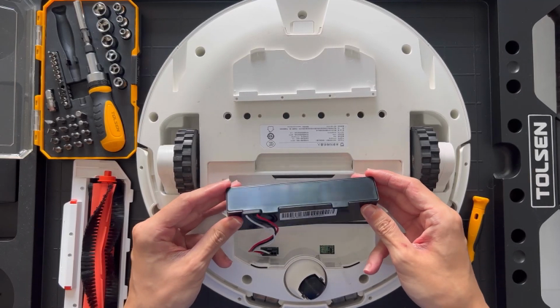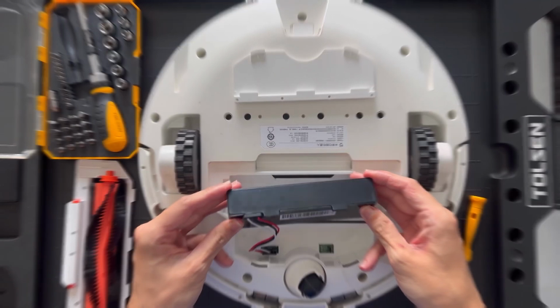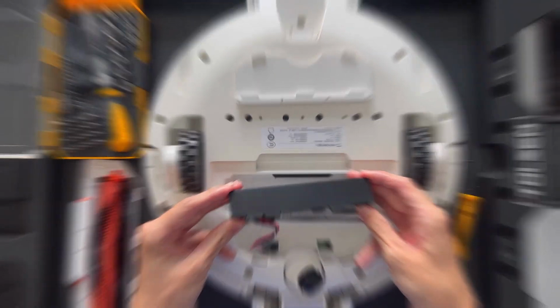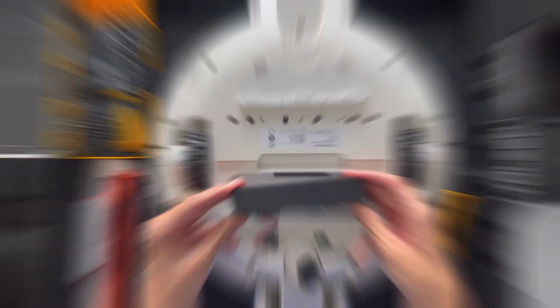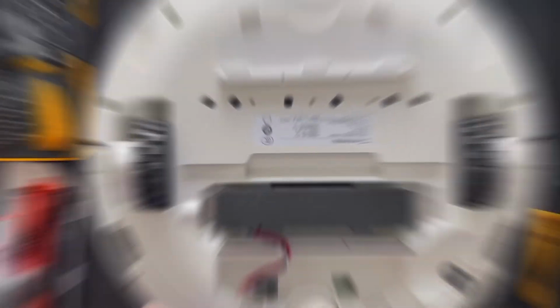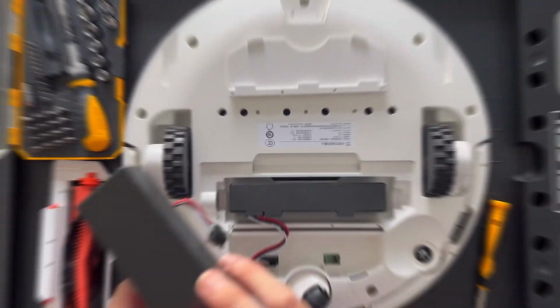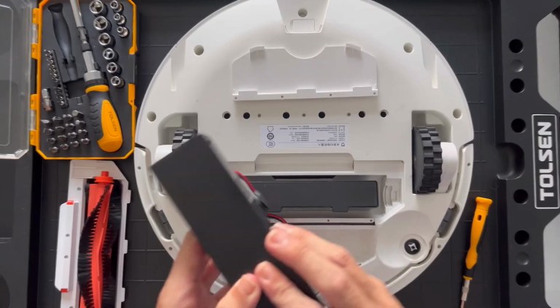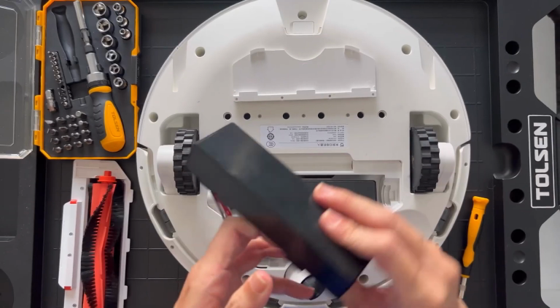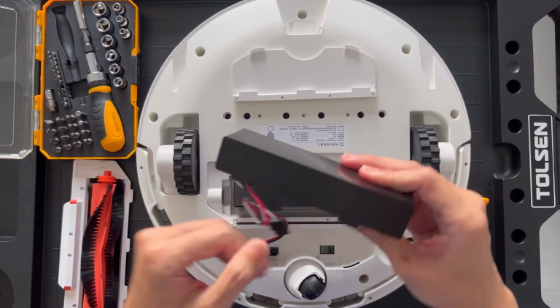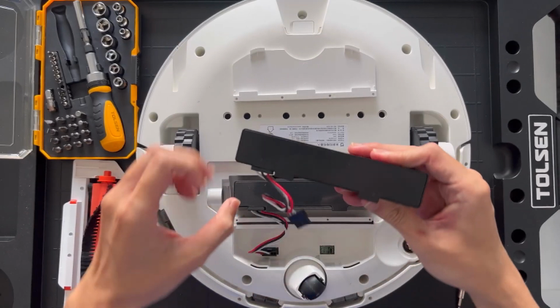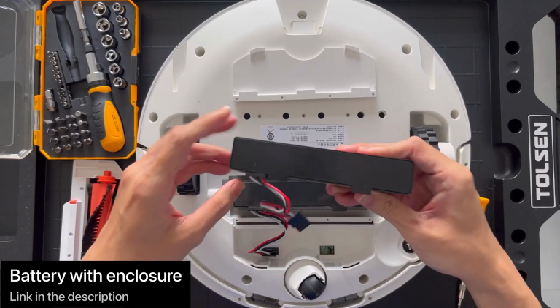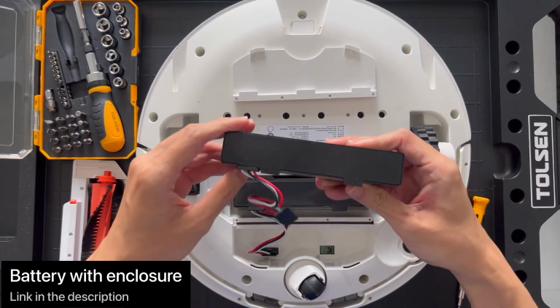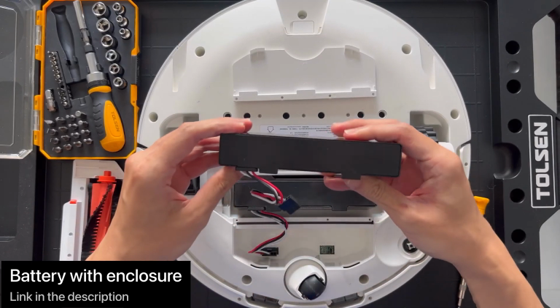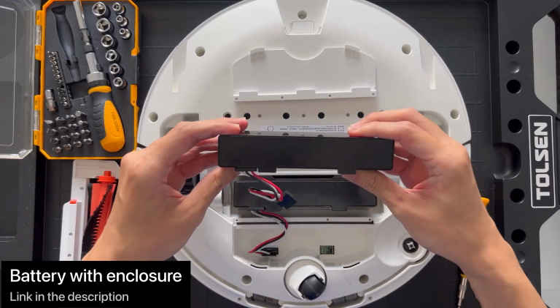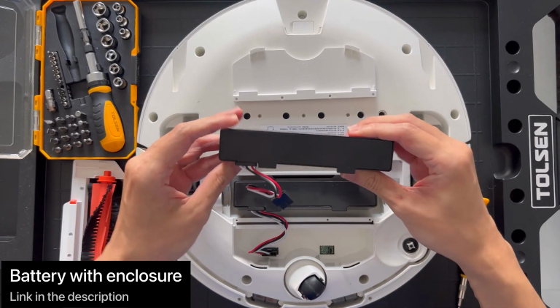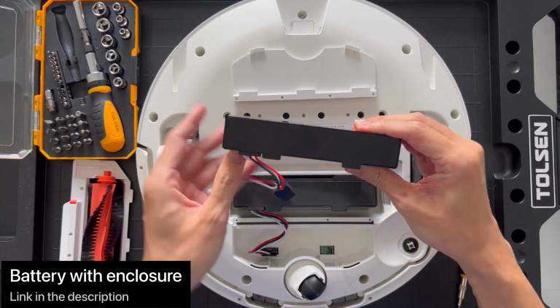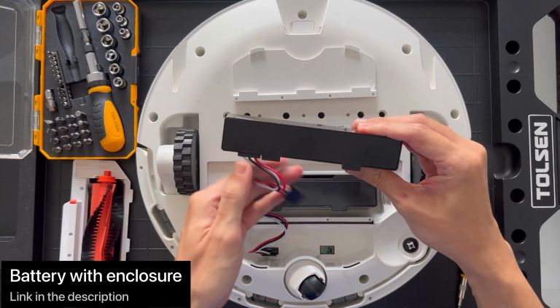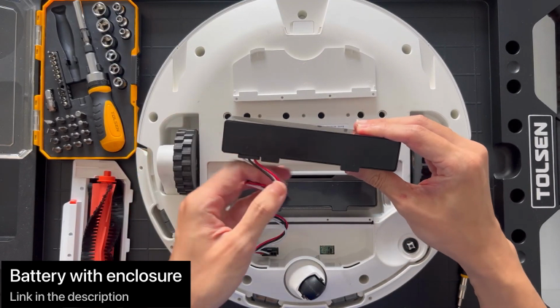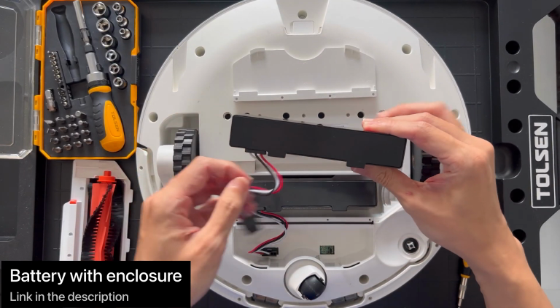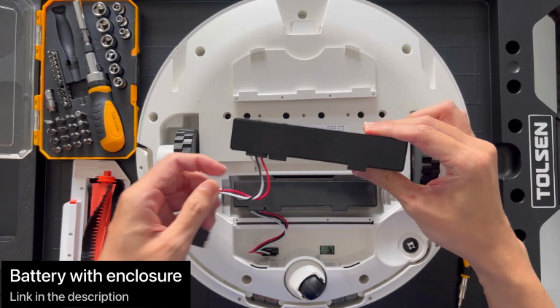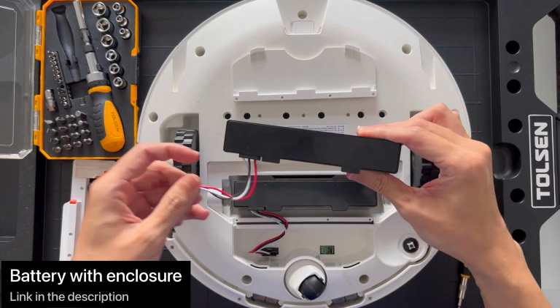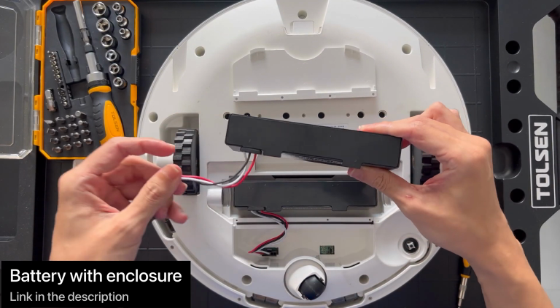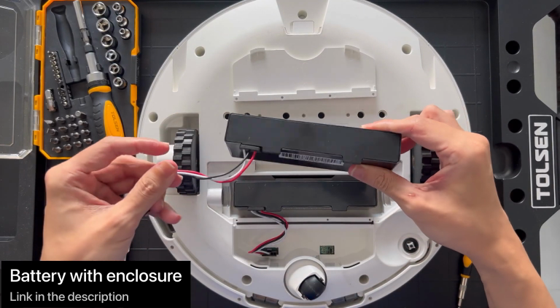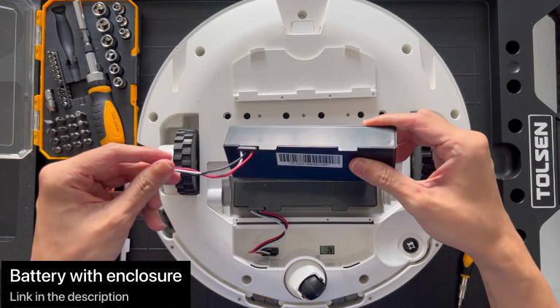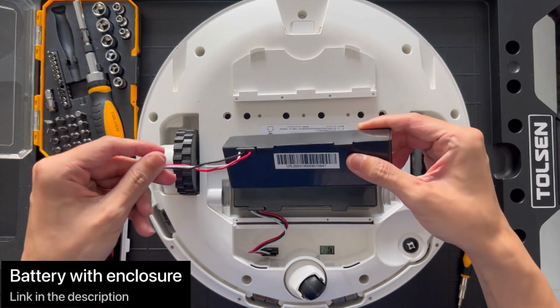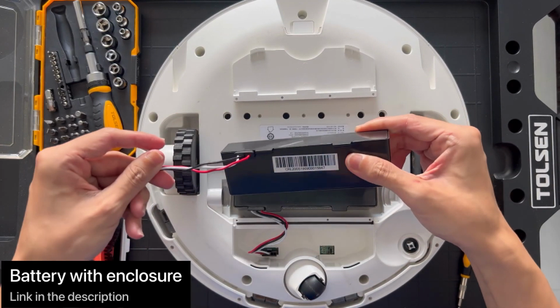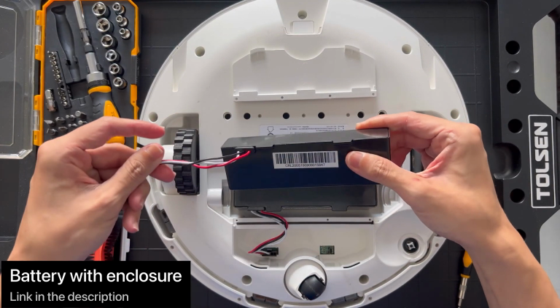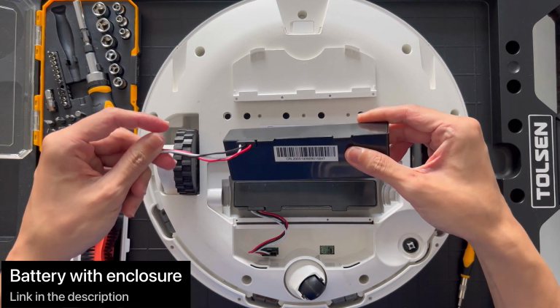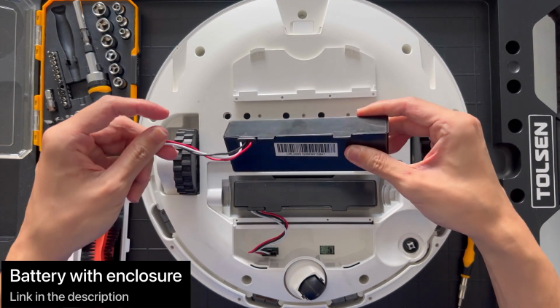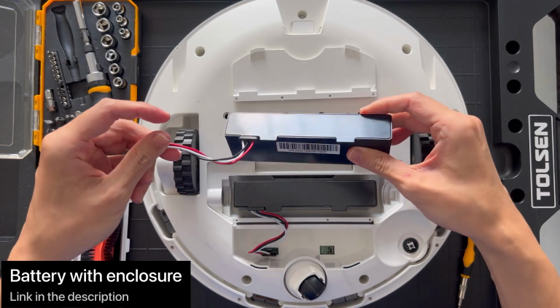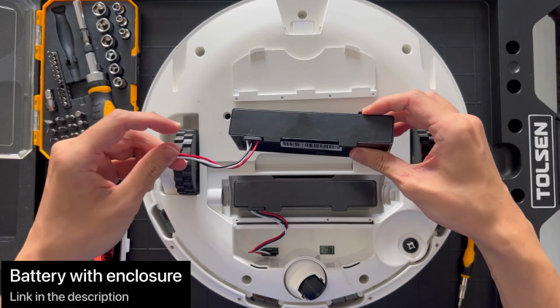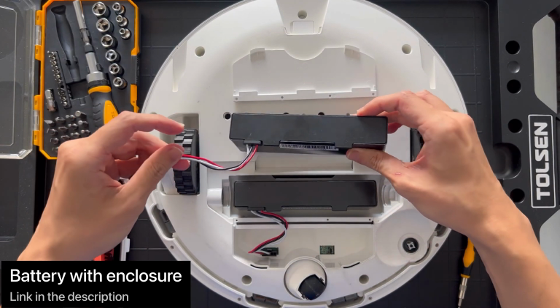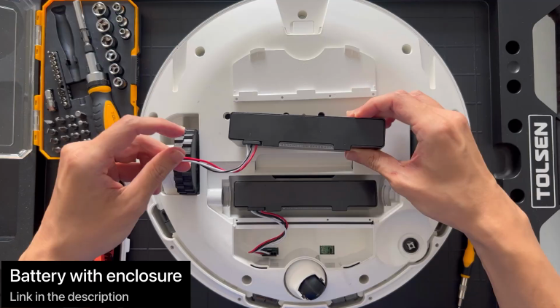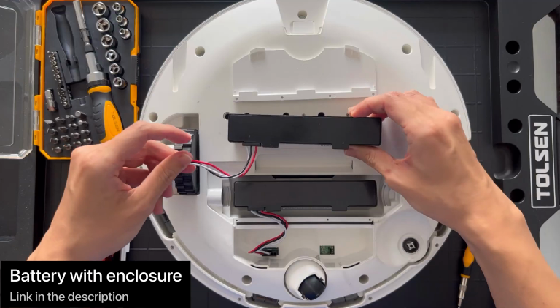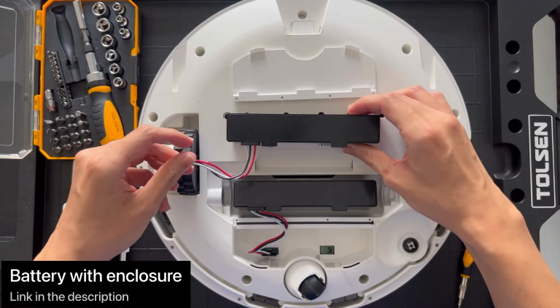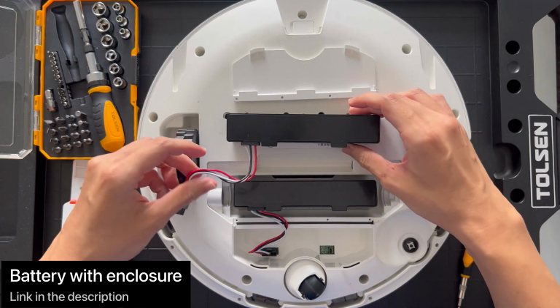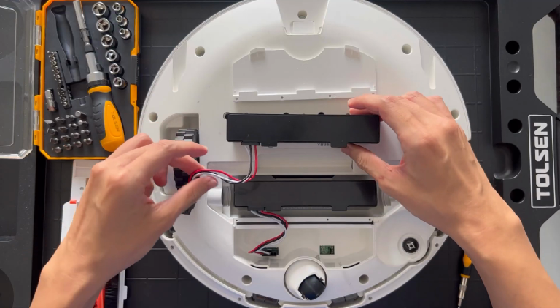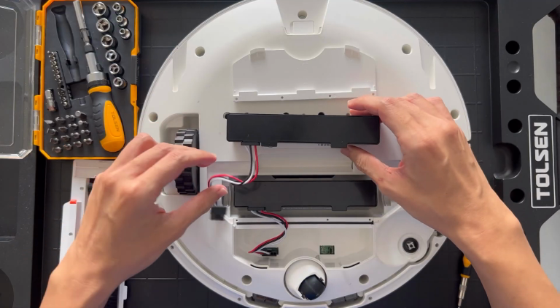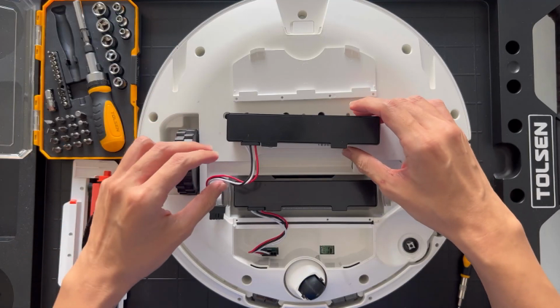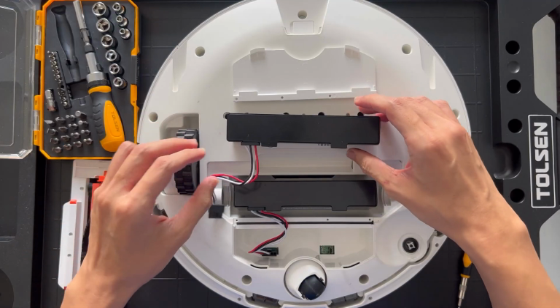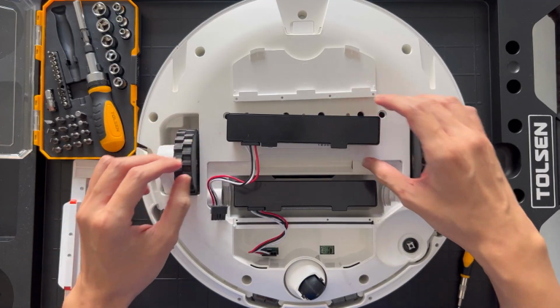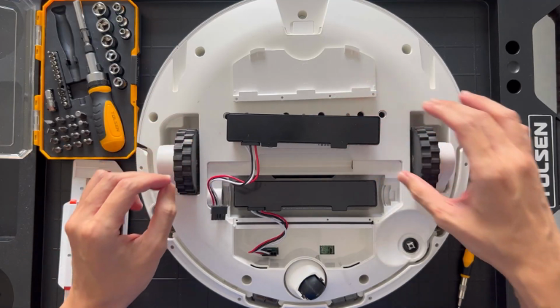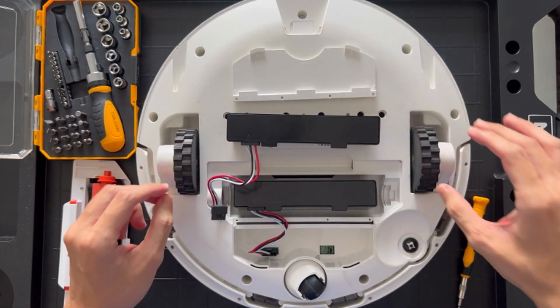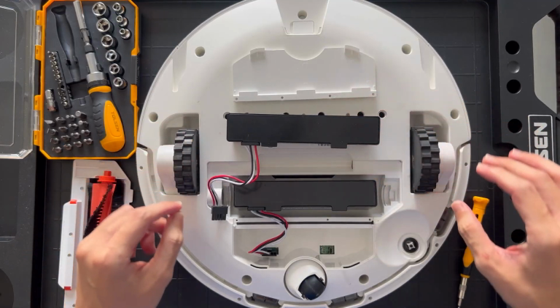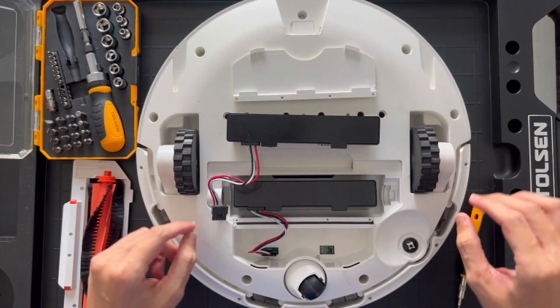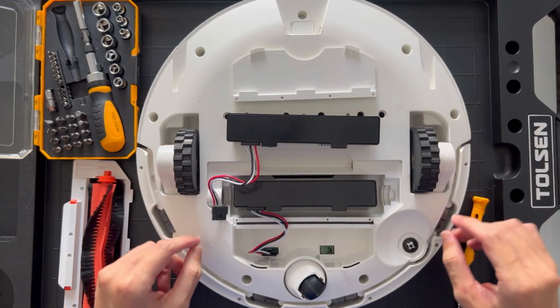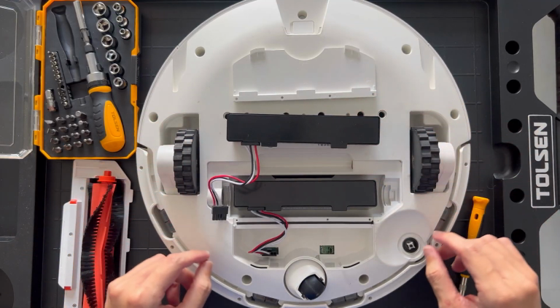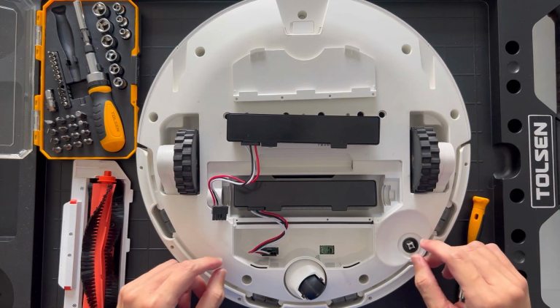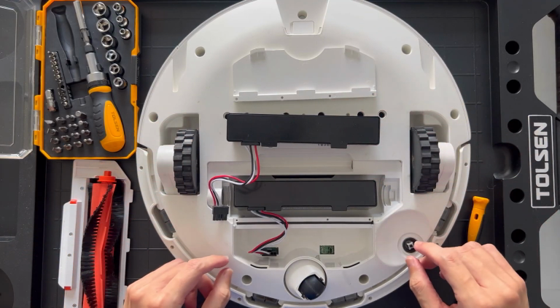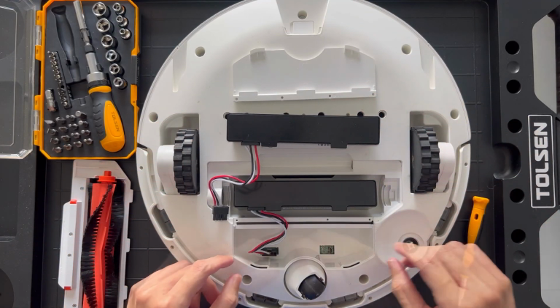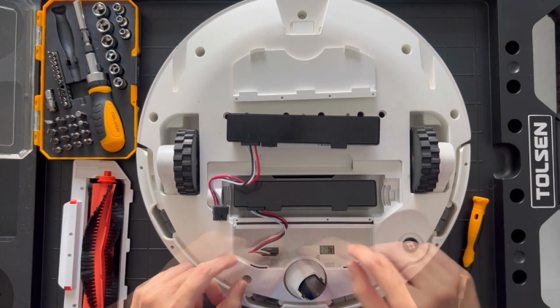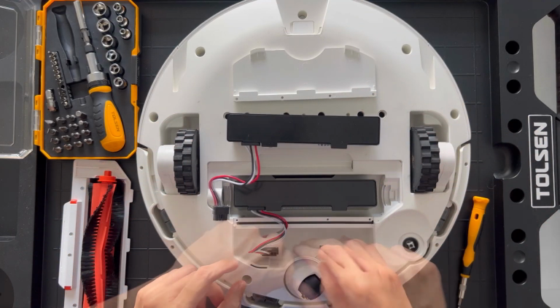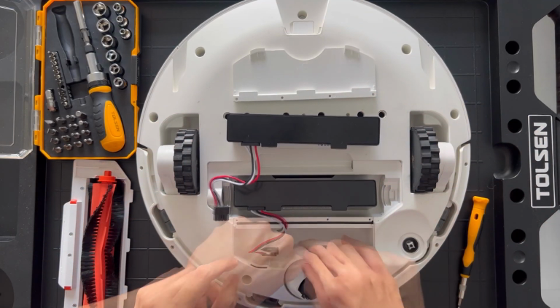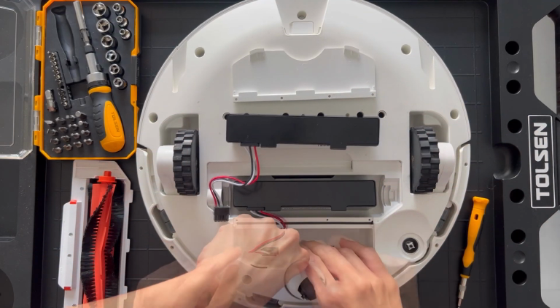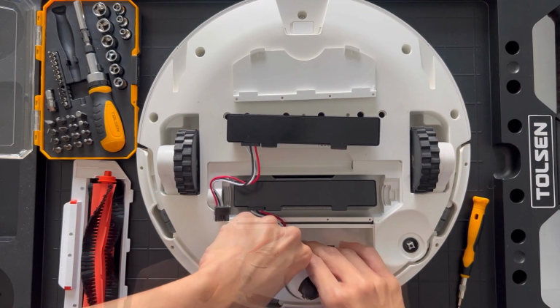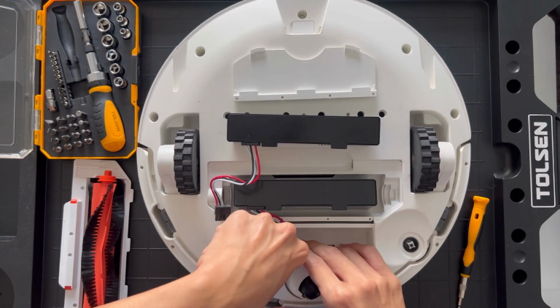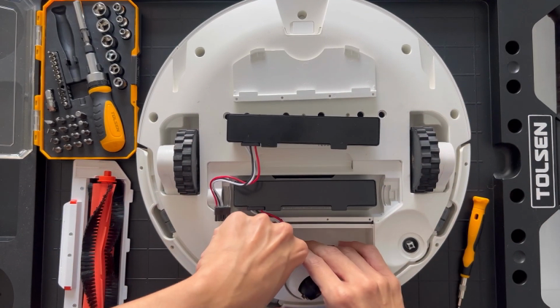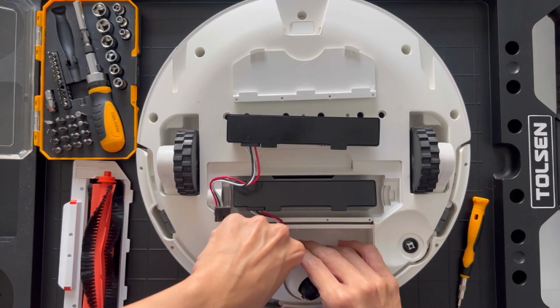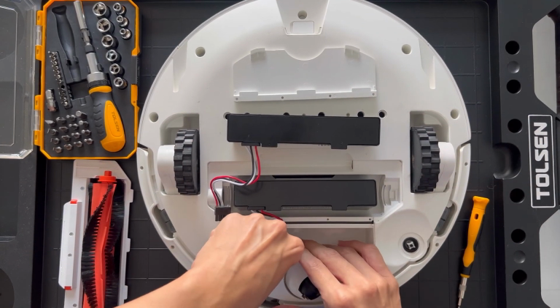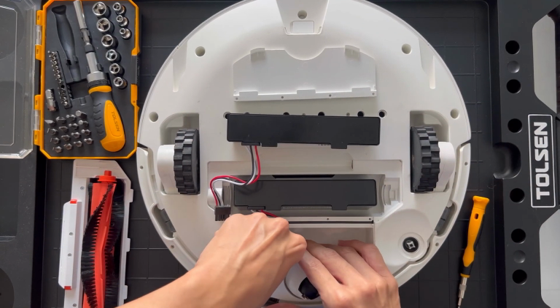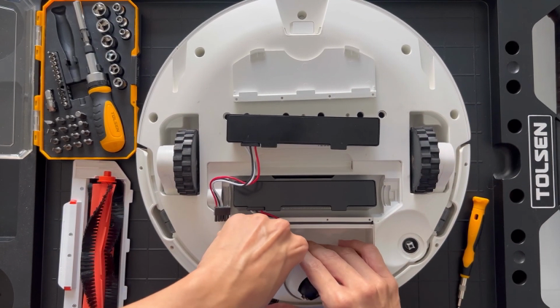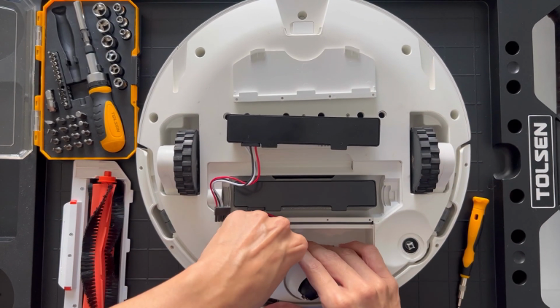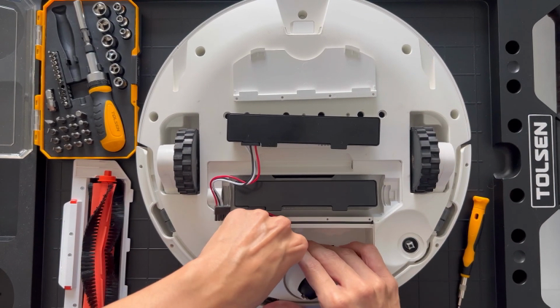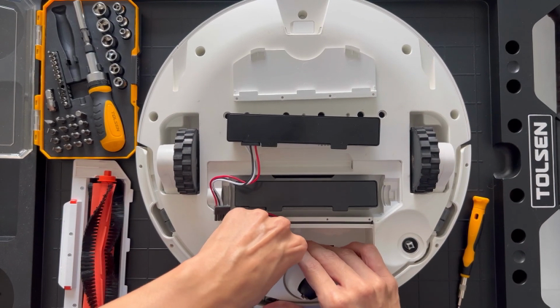I got a replacement from AliExpress at around $35, and it fits nicely just like the original one.